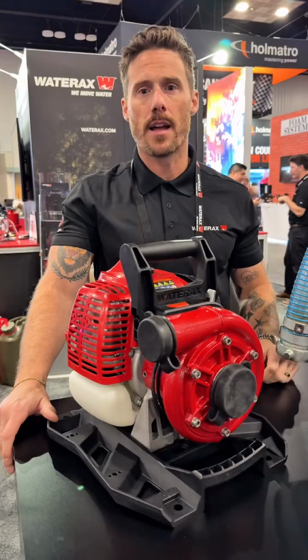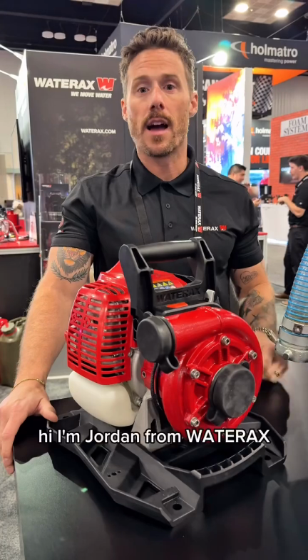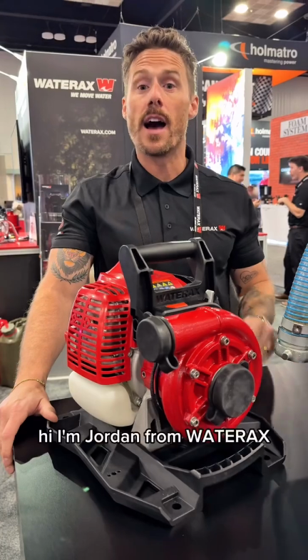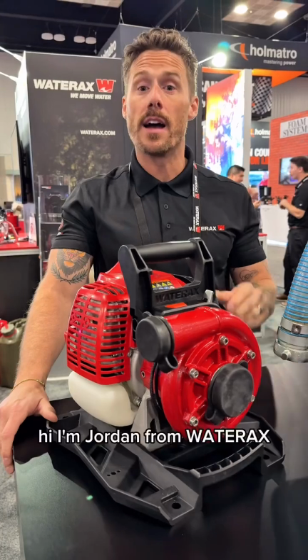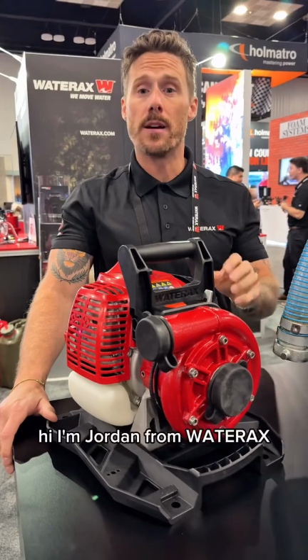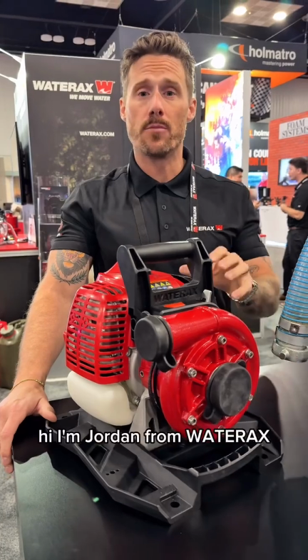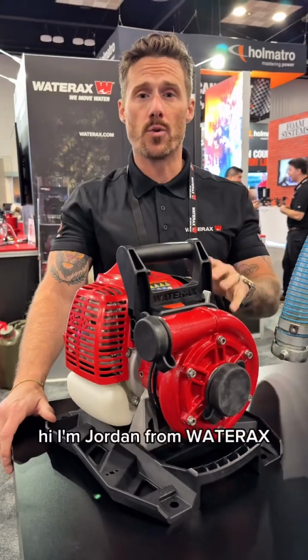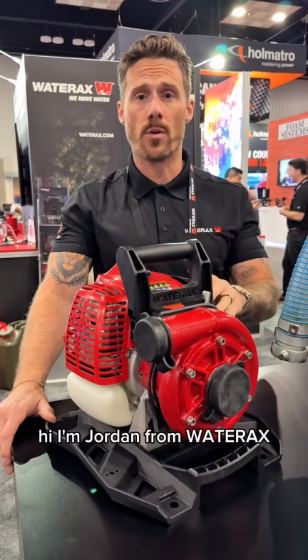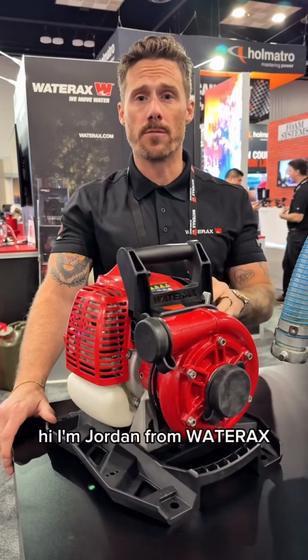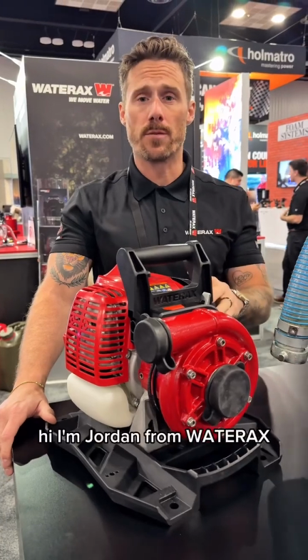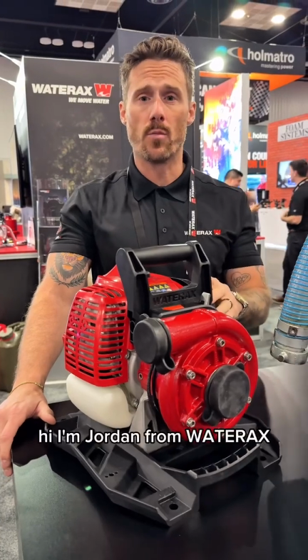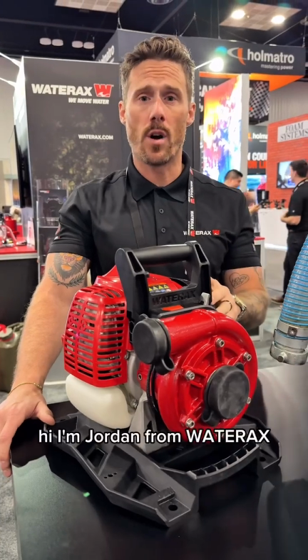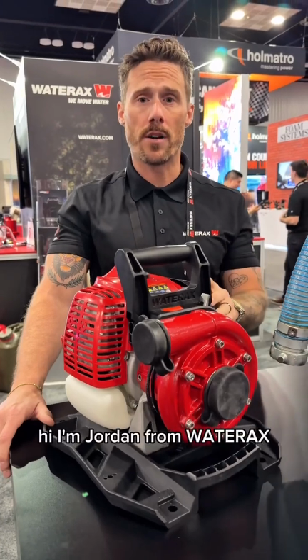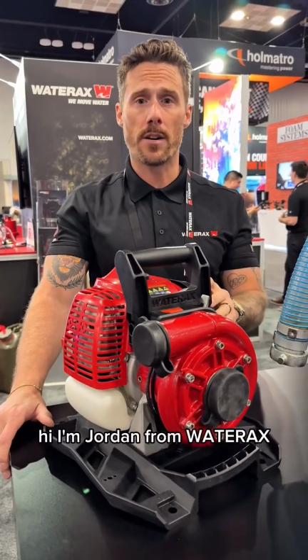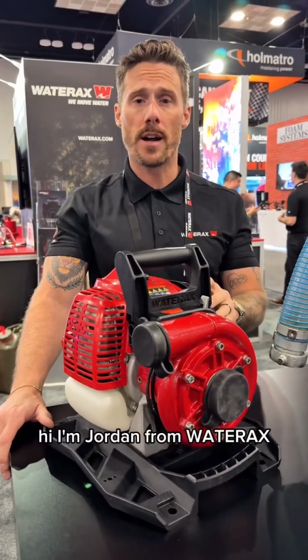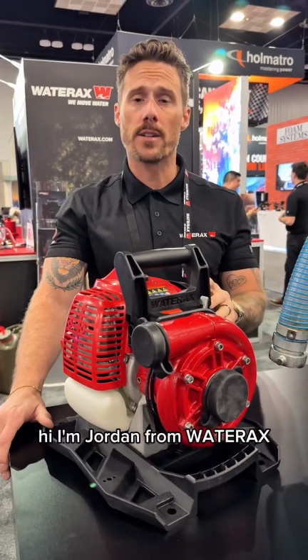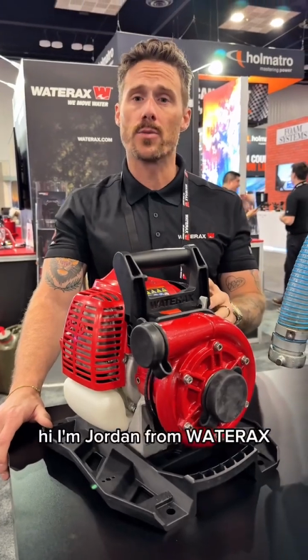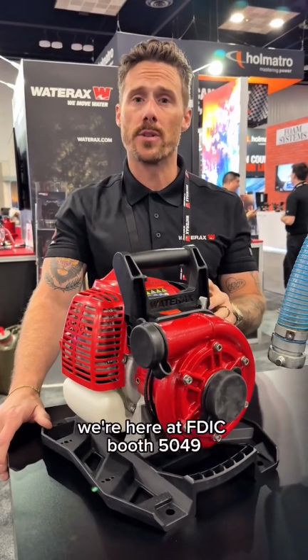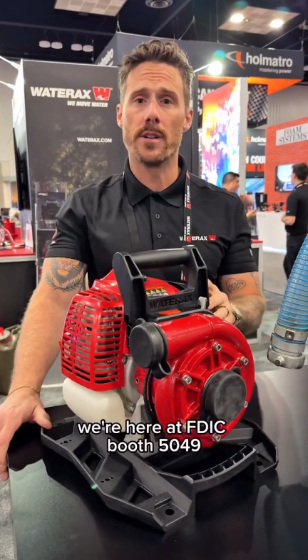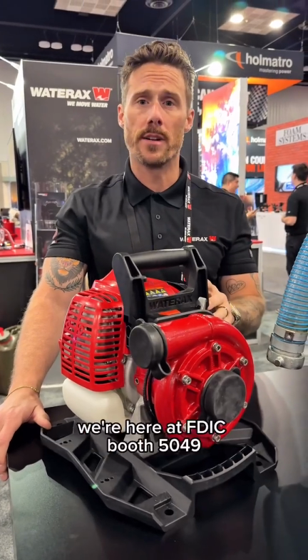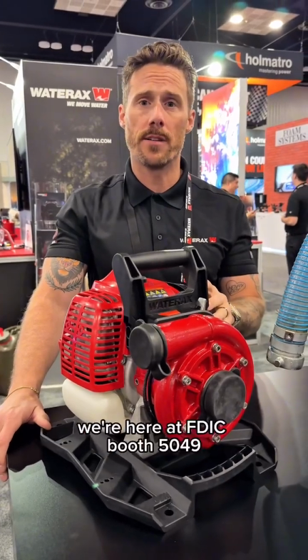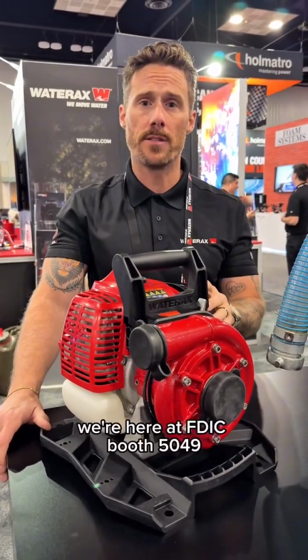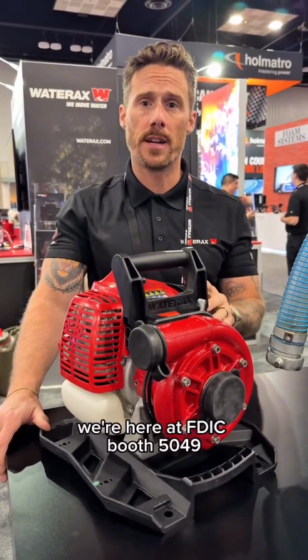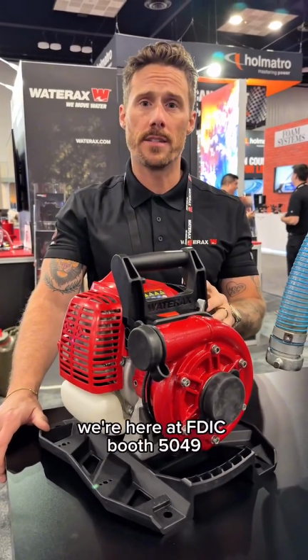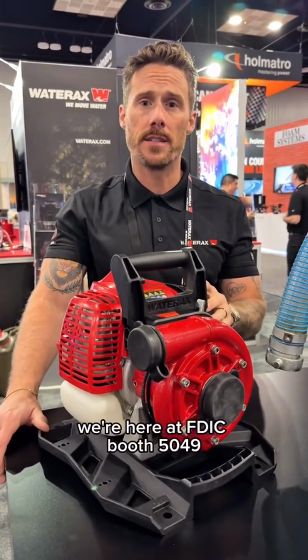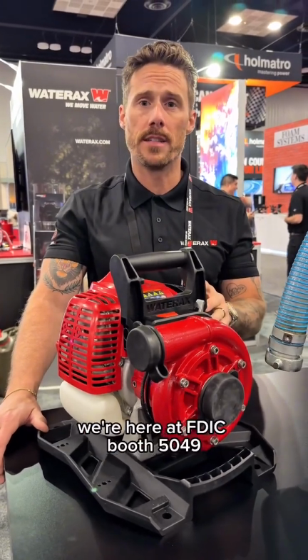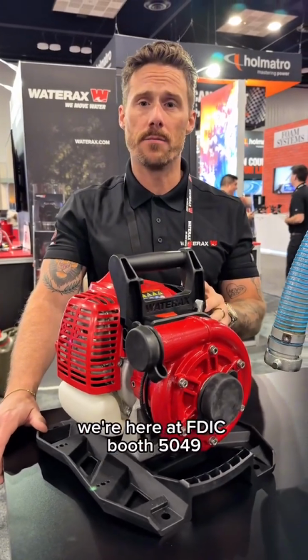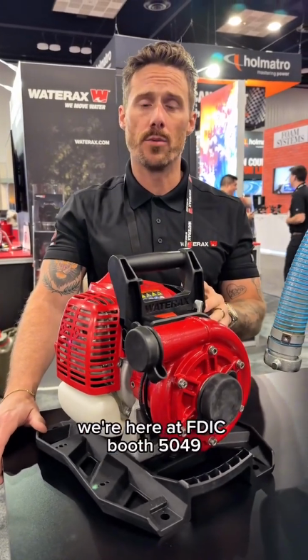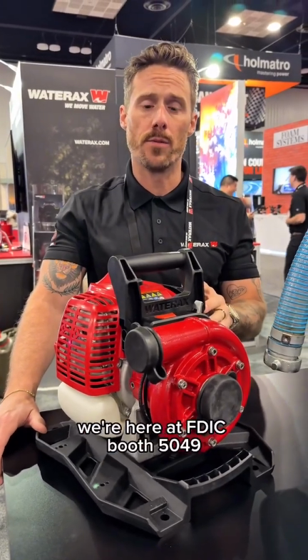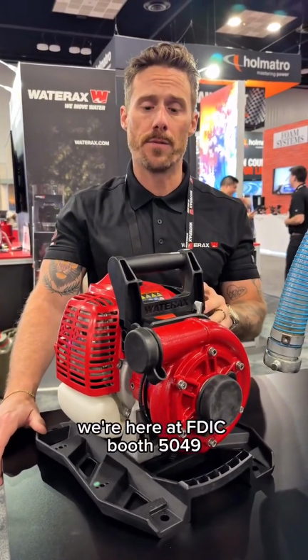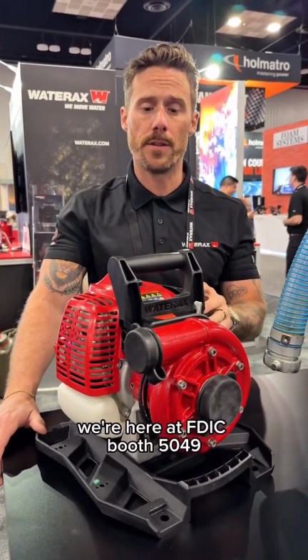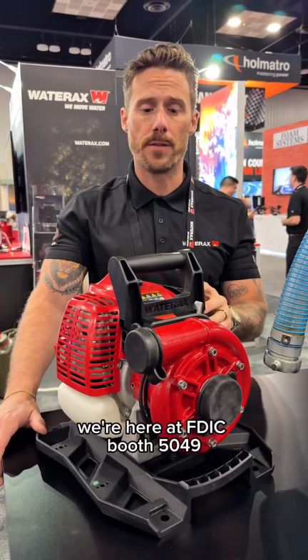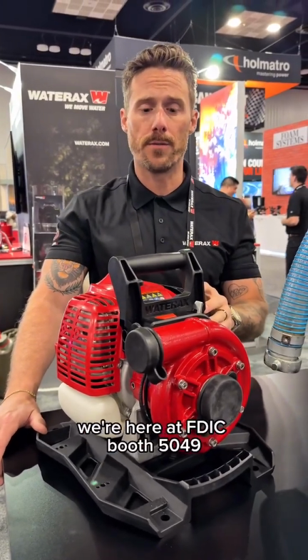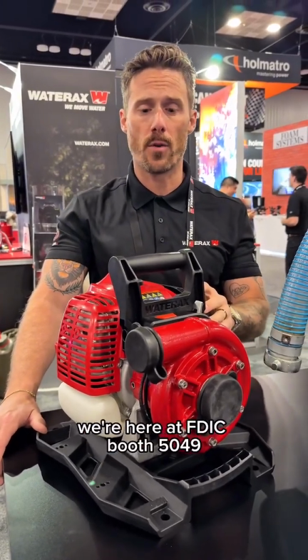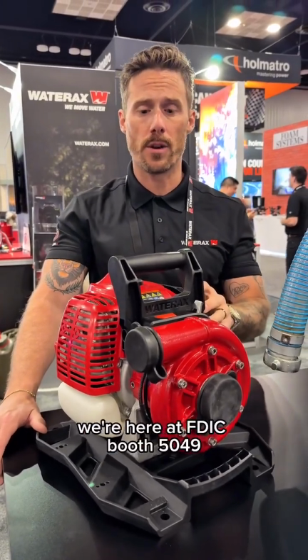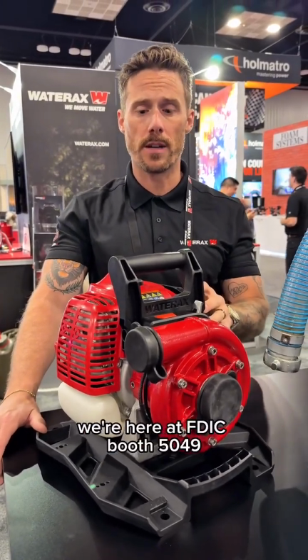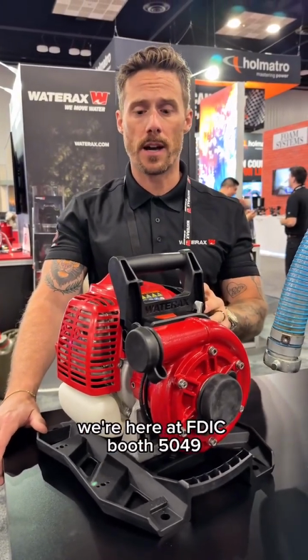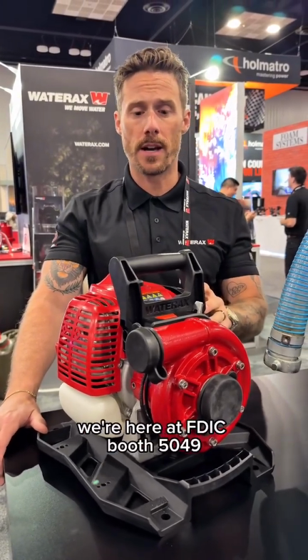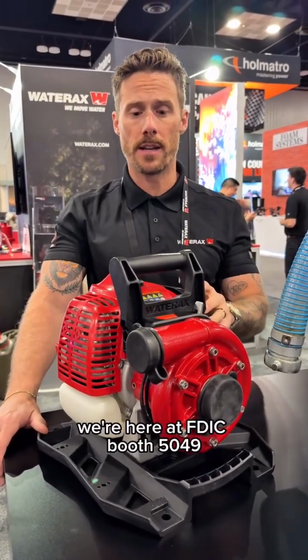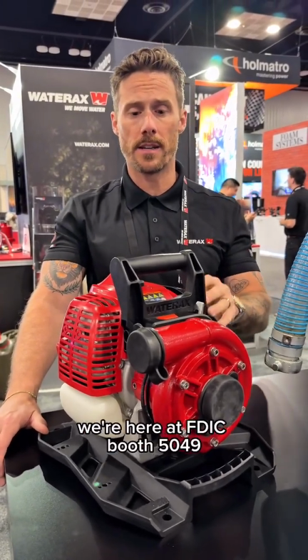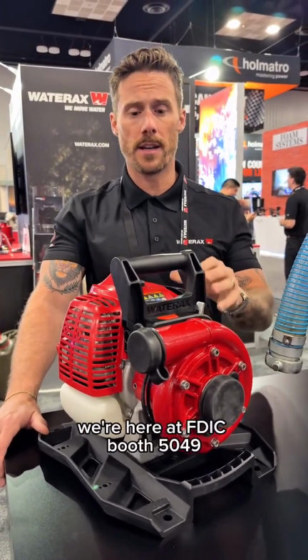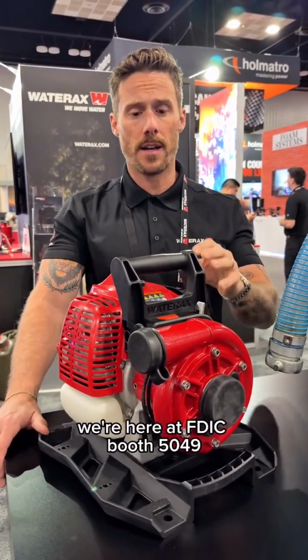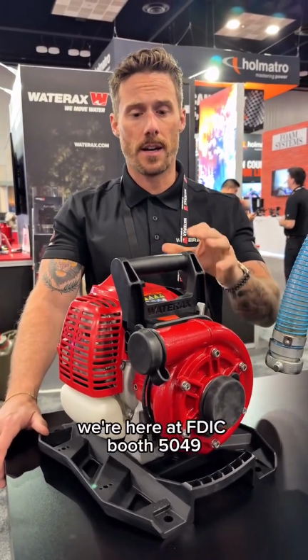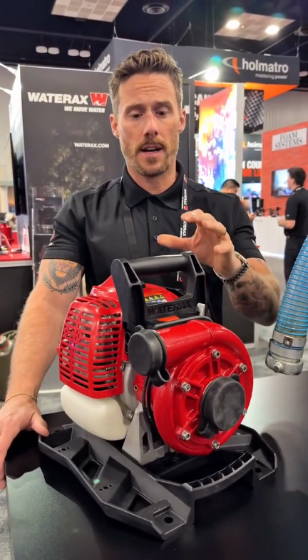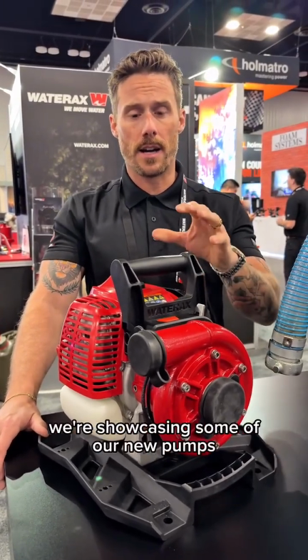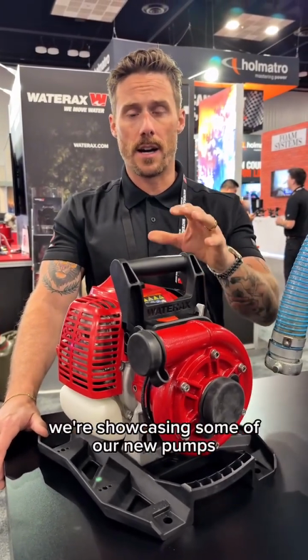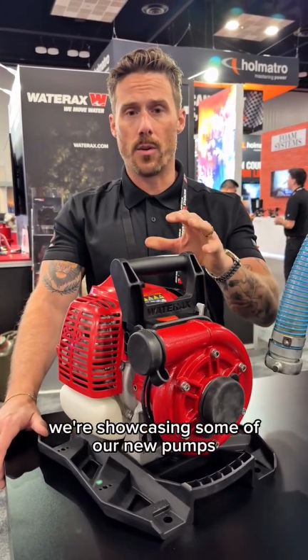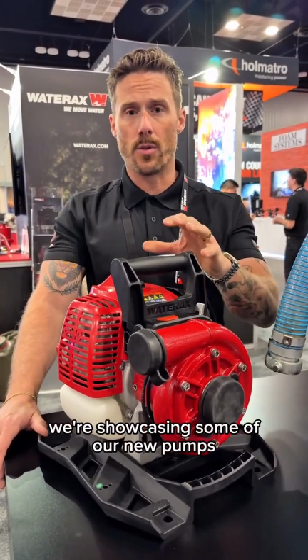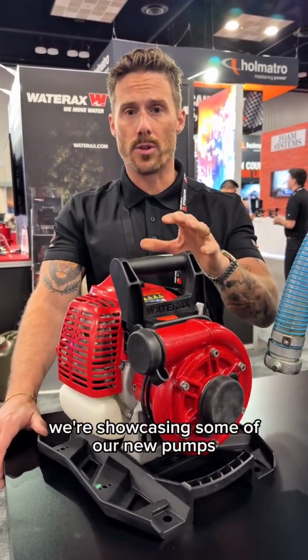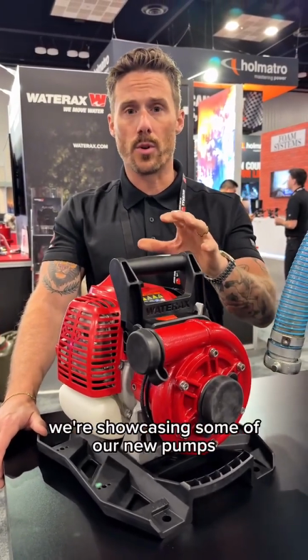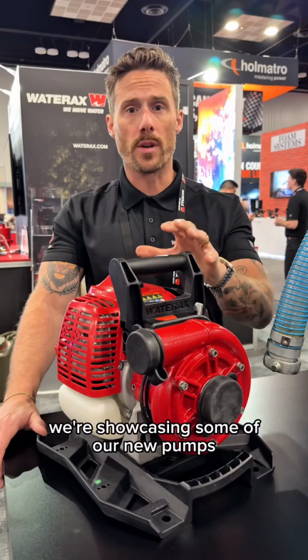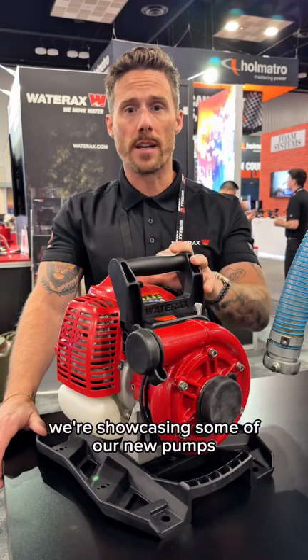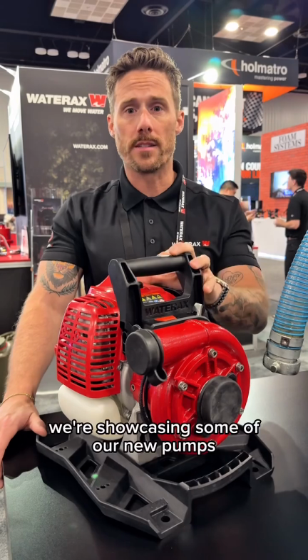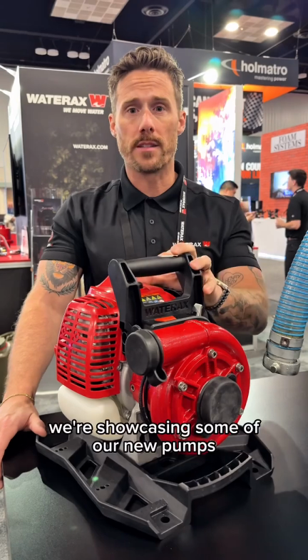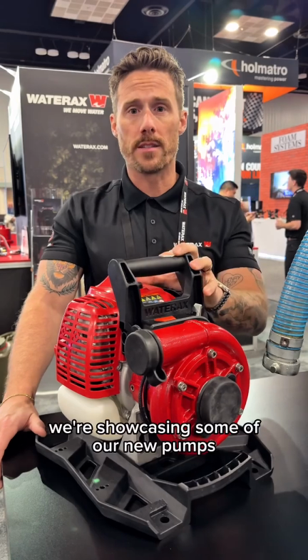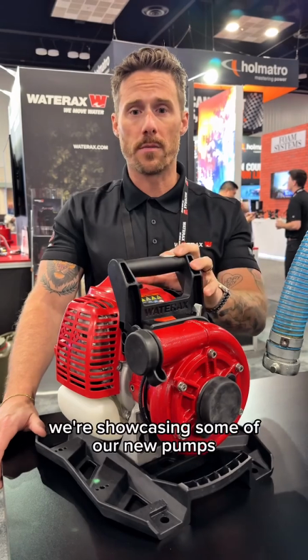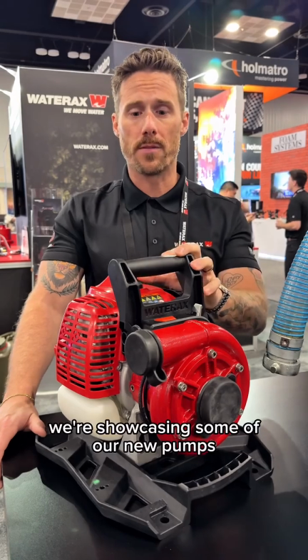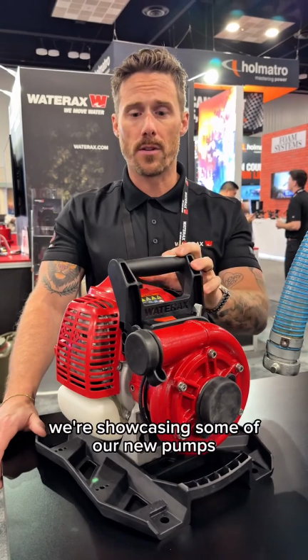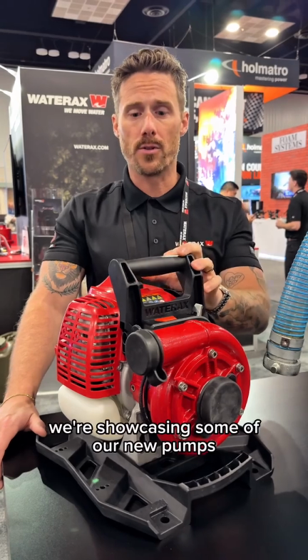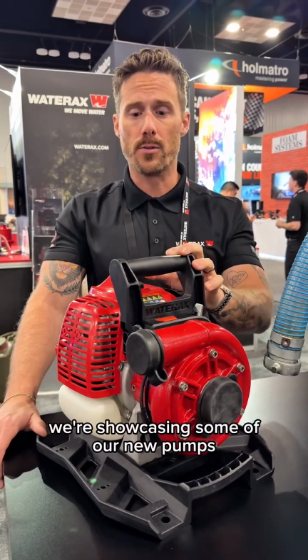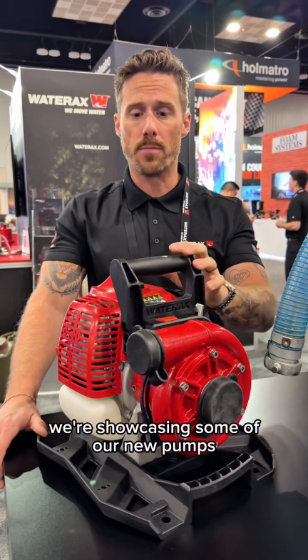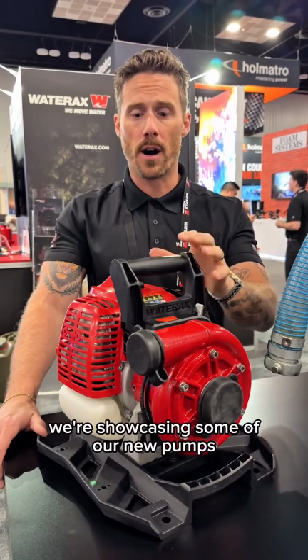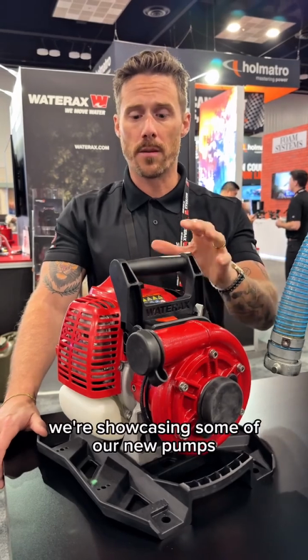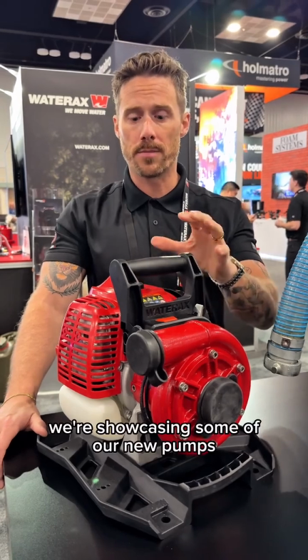Hi, I'm Jordan from Wateraxe. We're here at FDIC at Booth 5049, showcasing some of our new pumps.